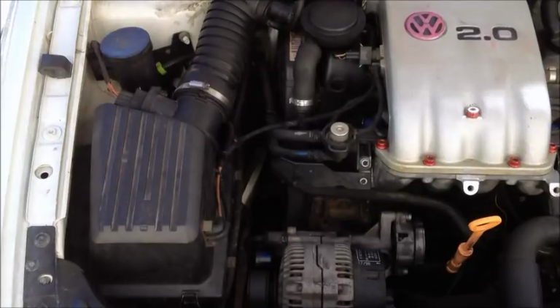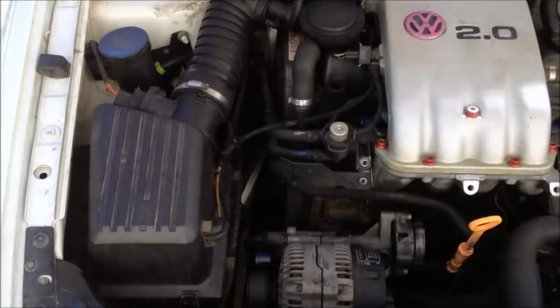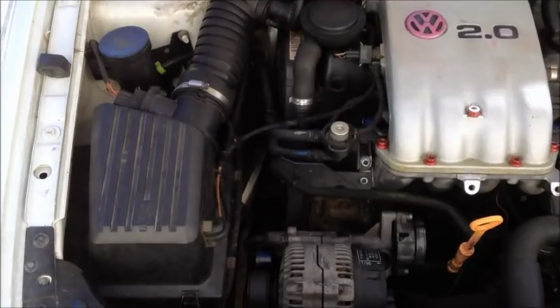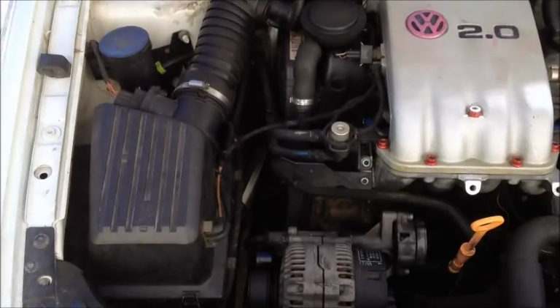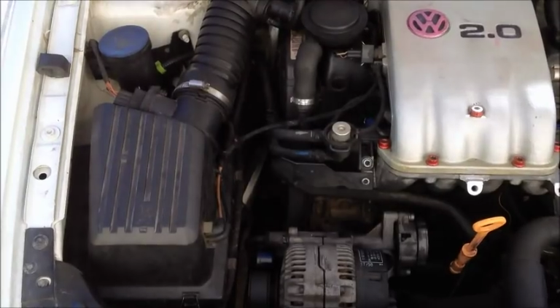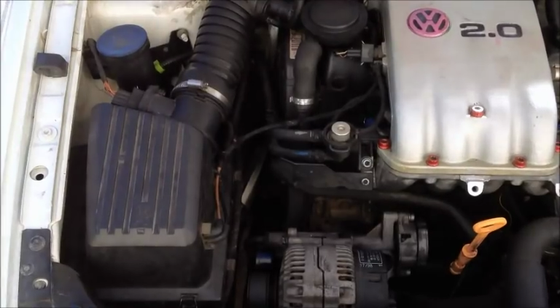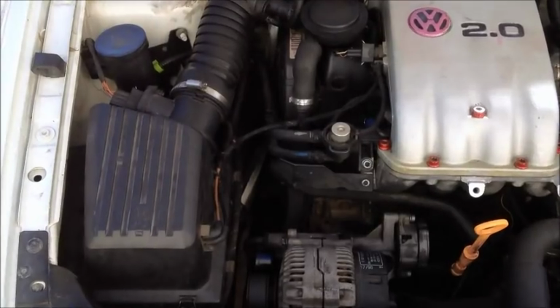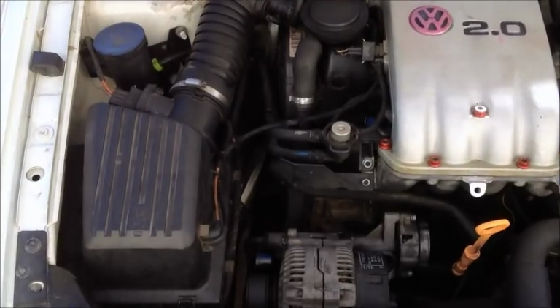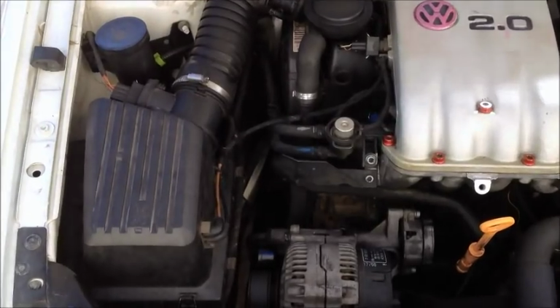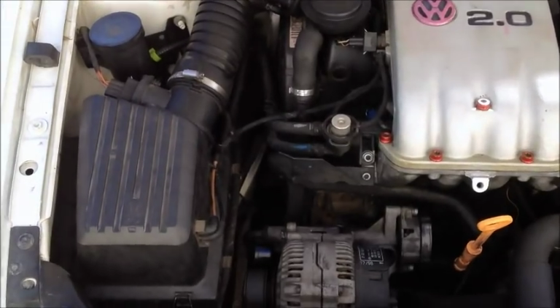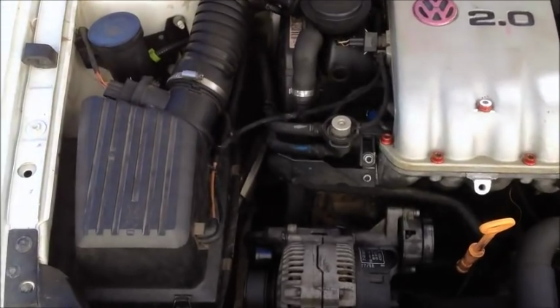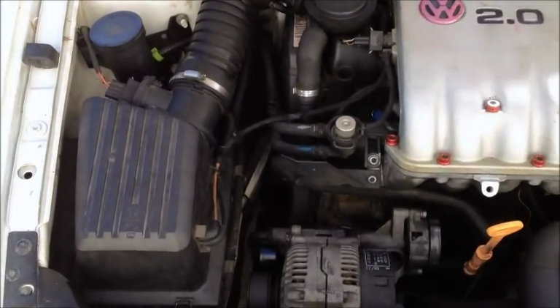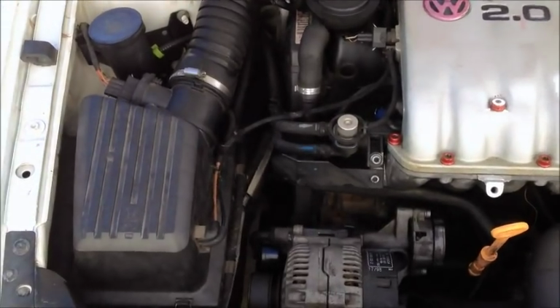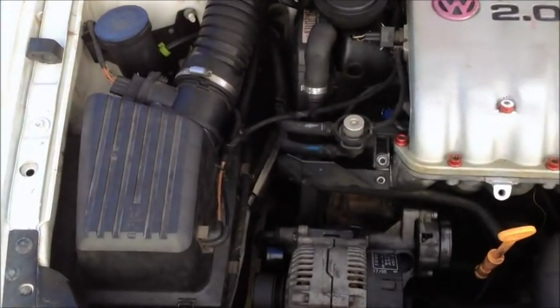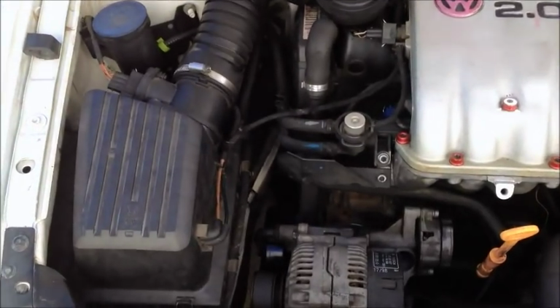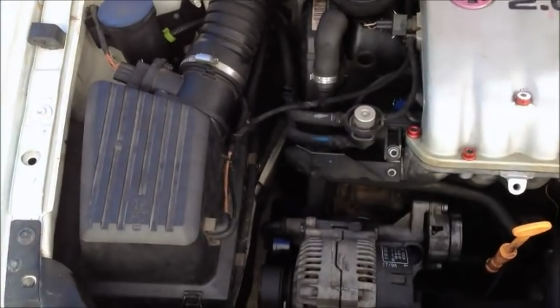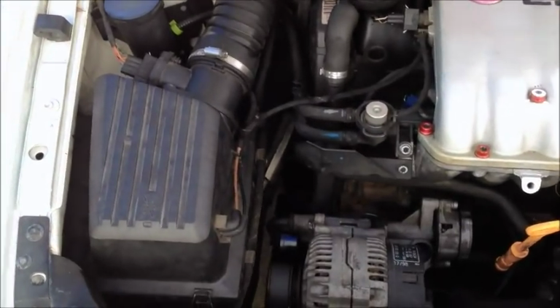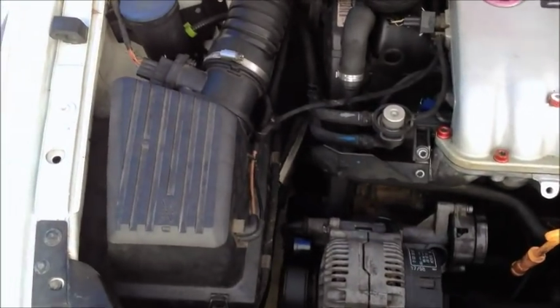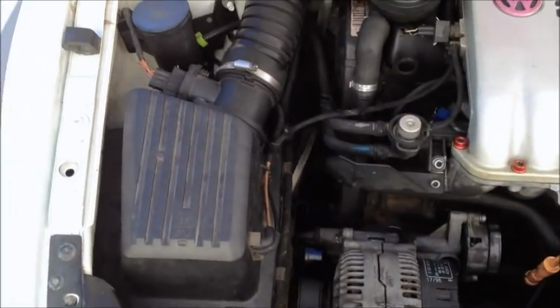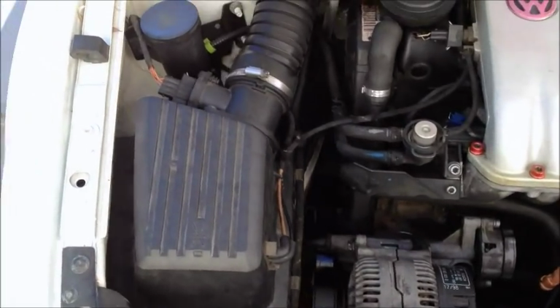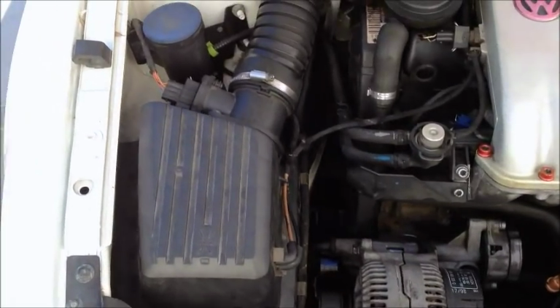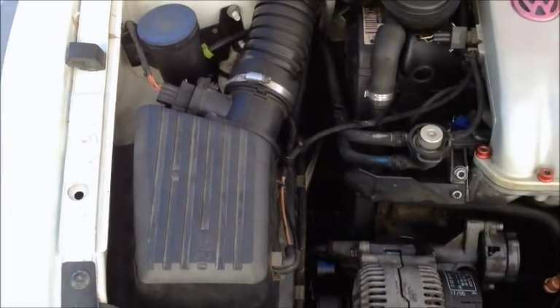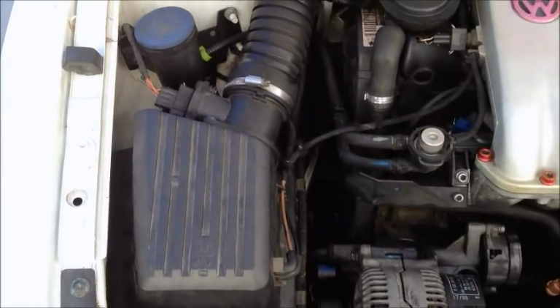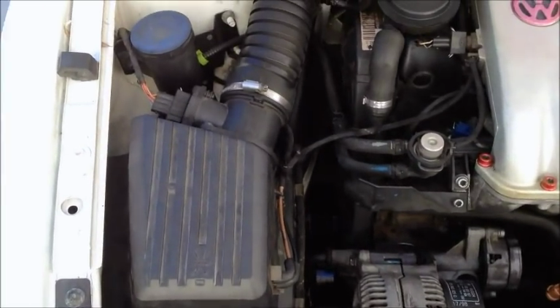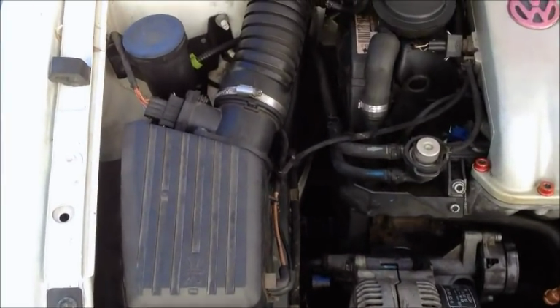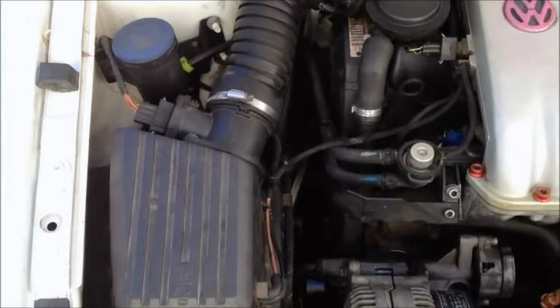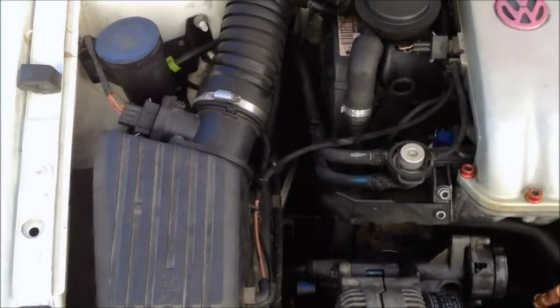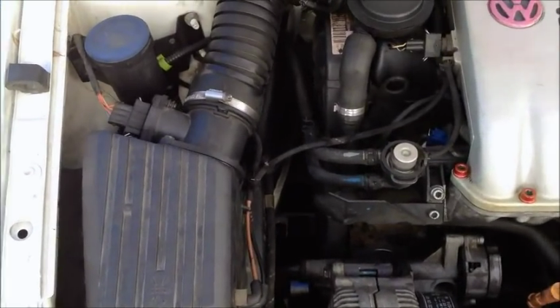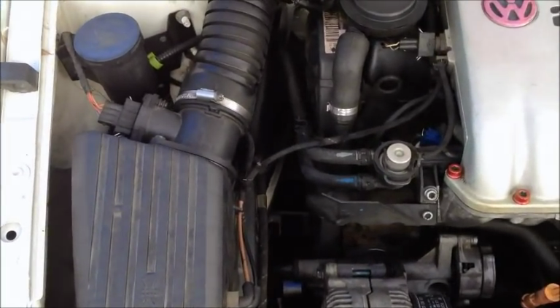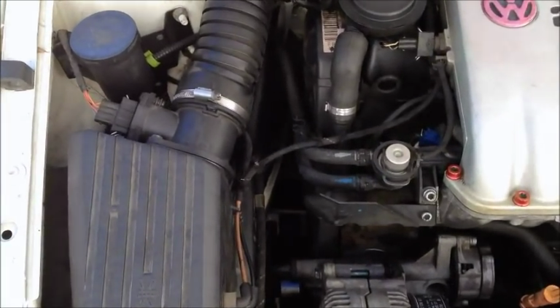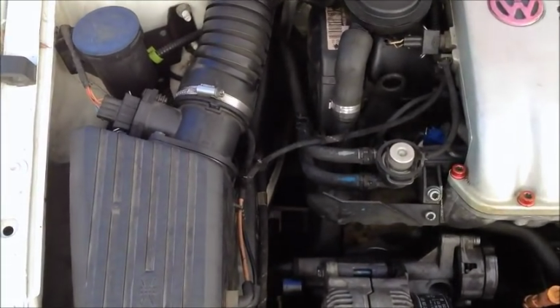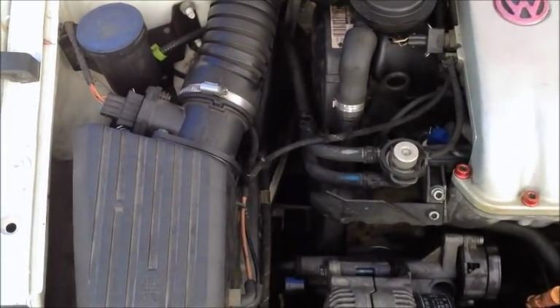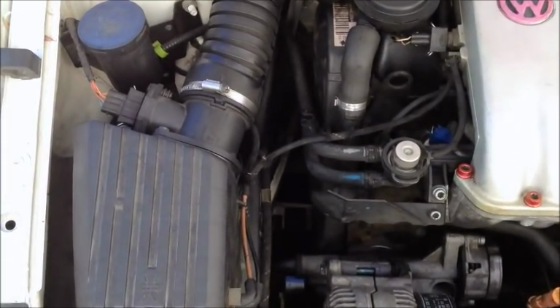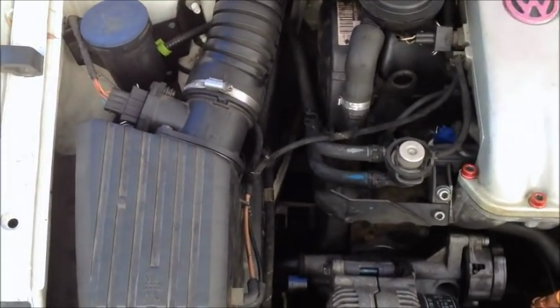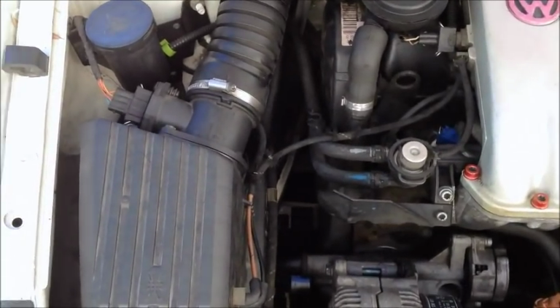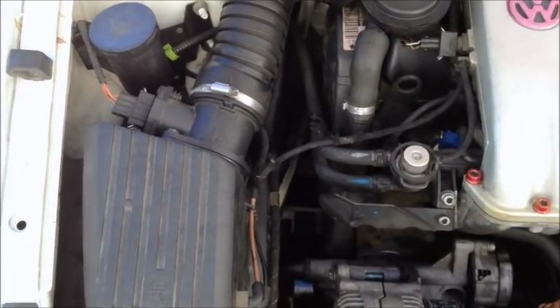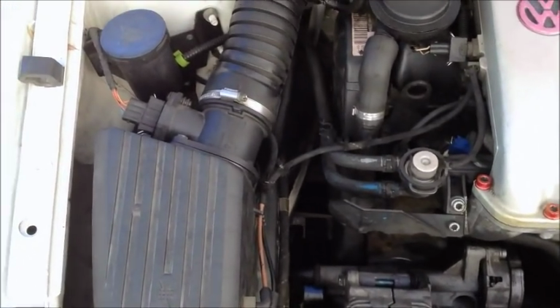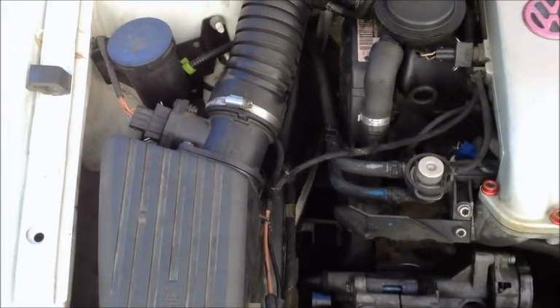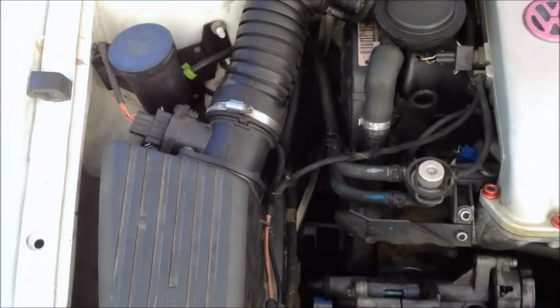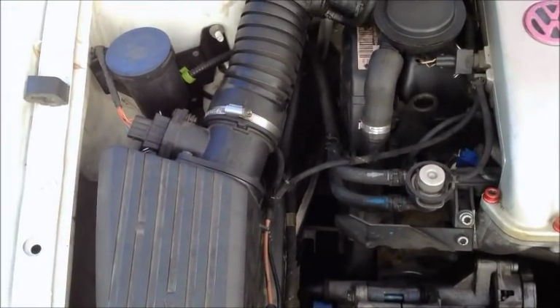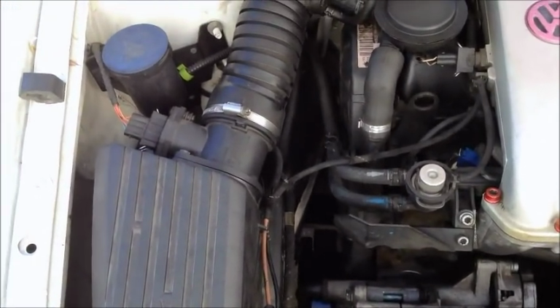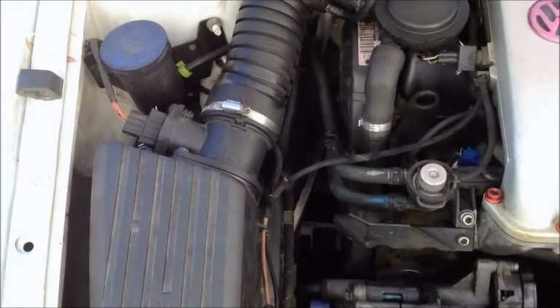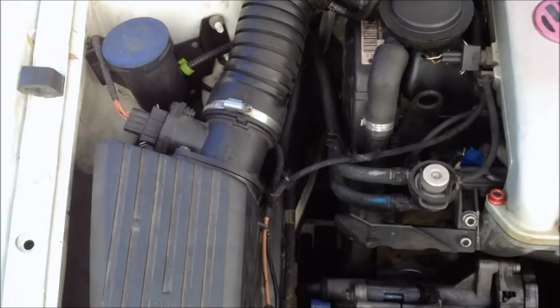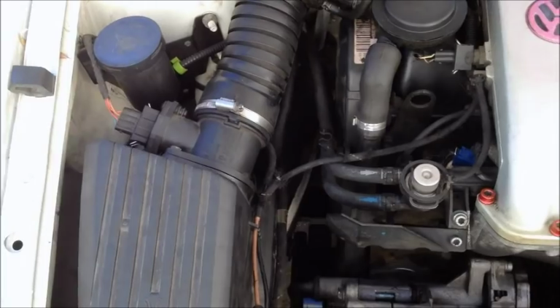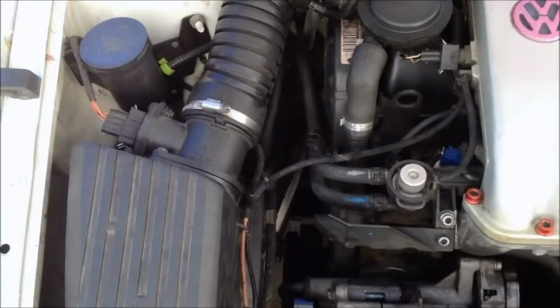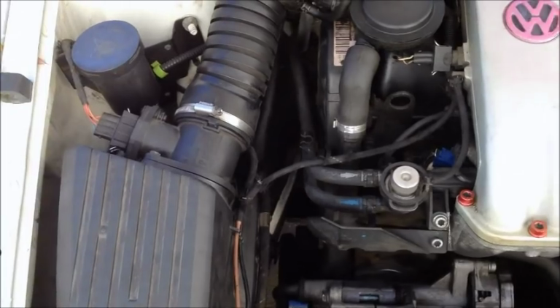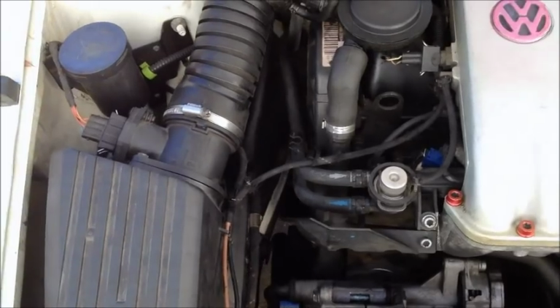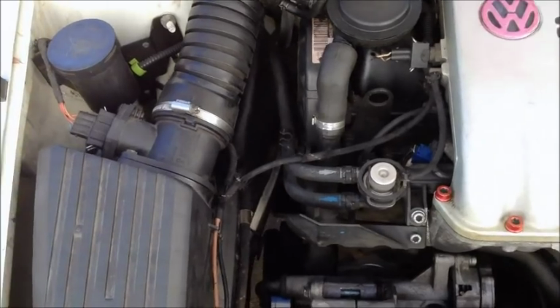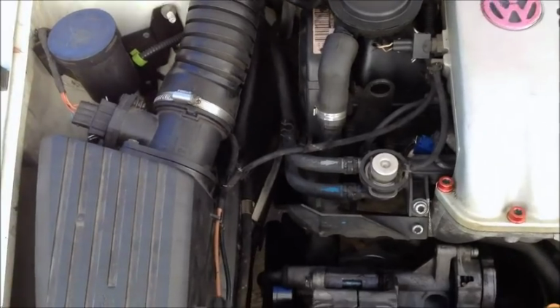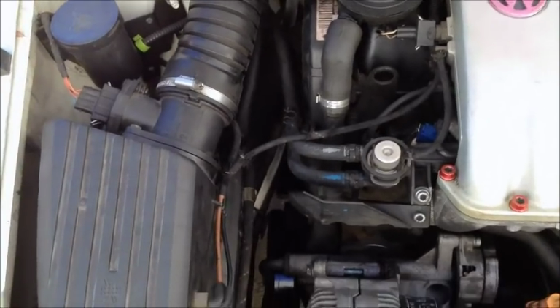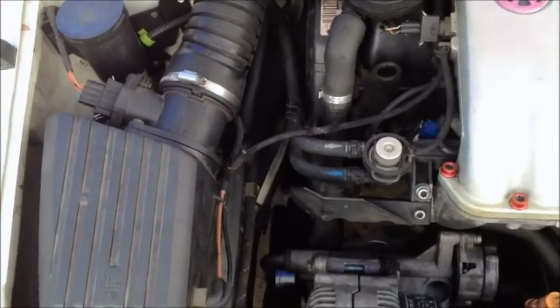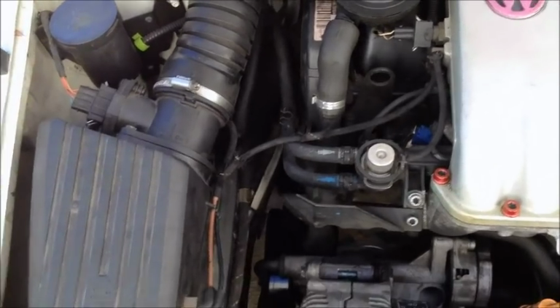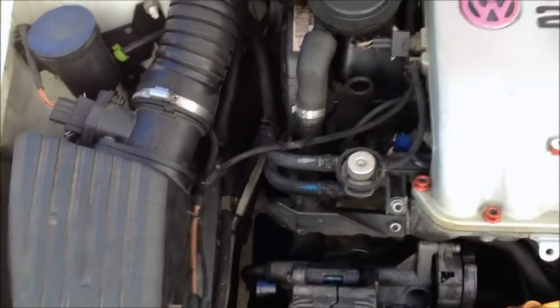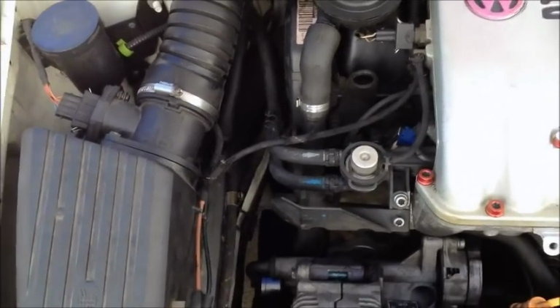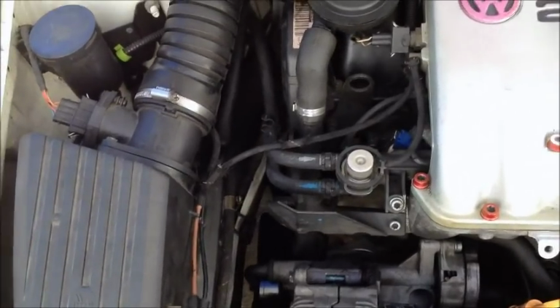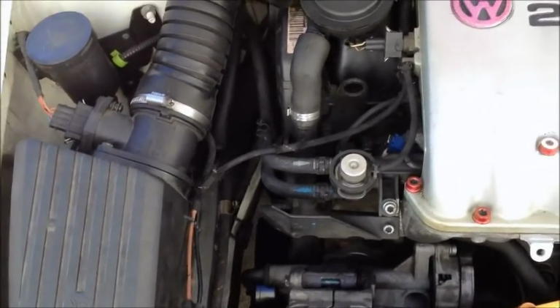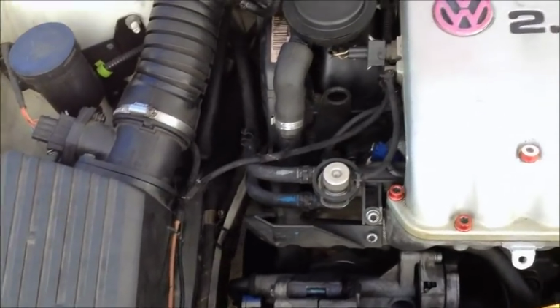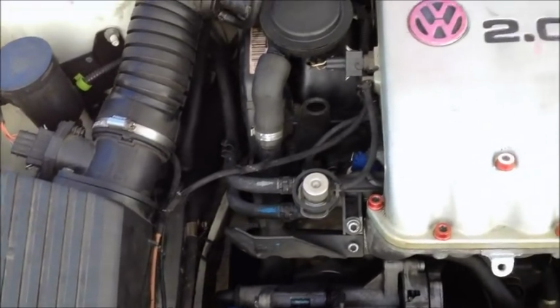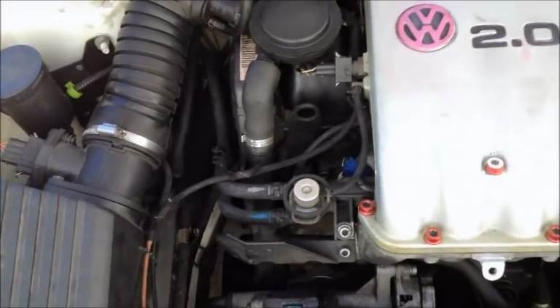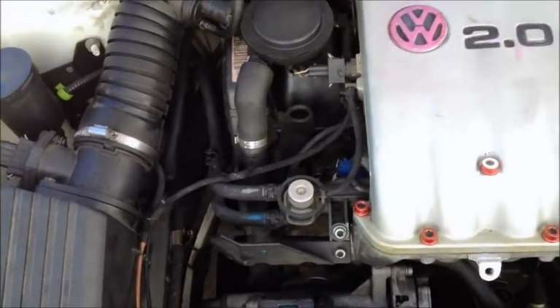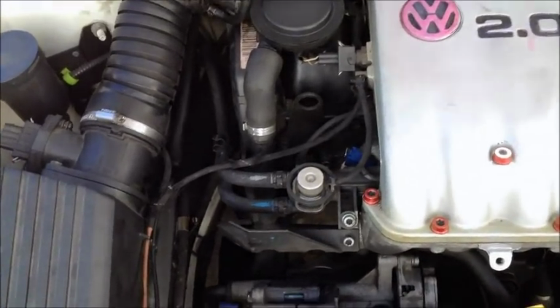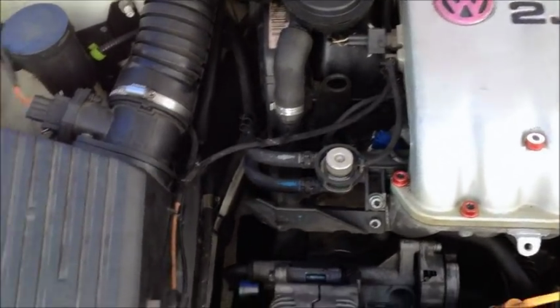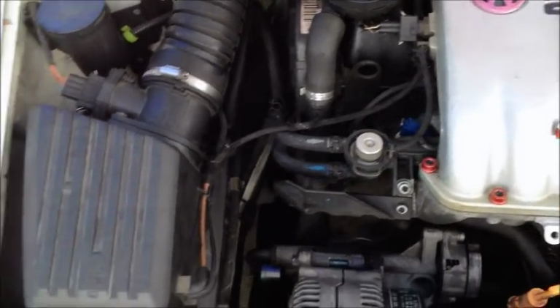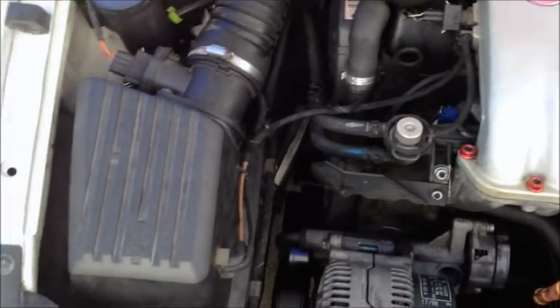Hey guys, today I'm going to show you how to install a short ram slash cold air intake on a Mark 3 Jetta 2.0.